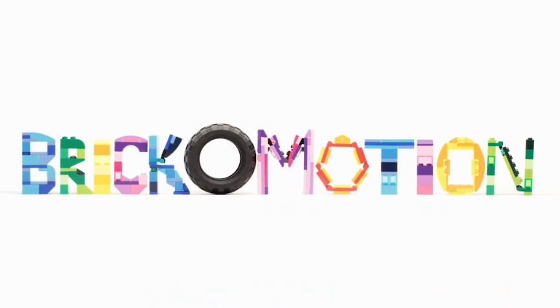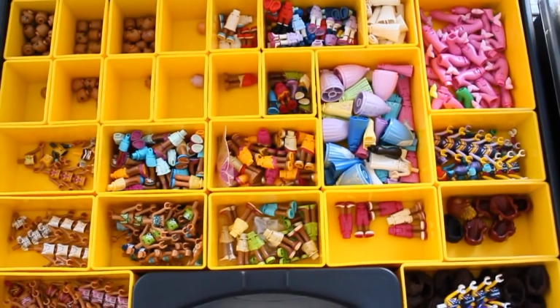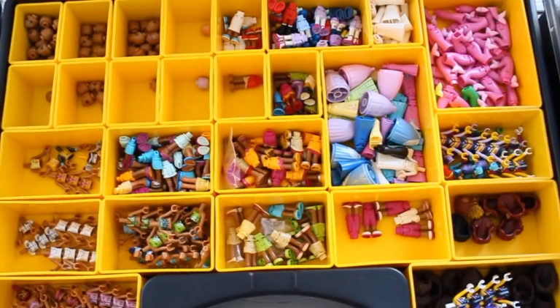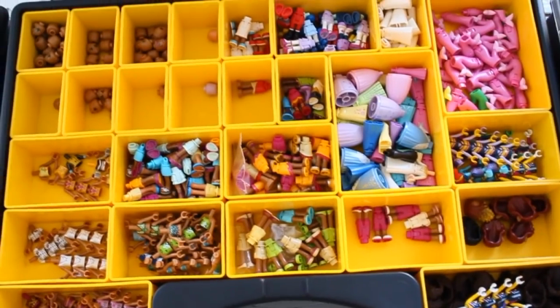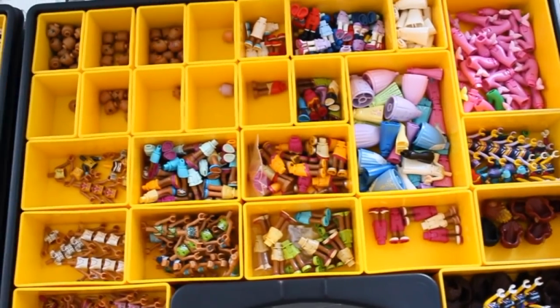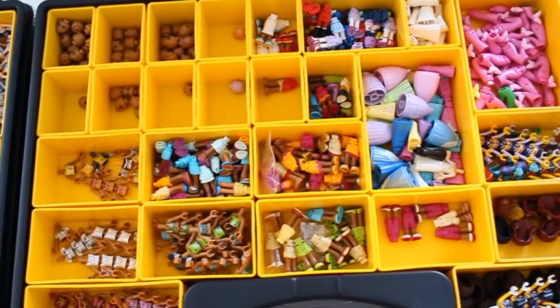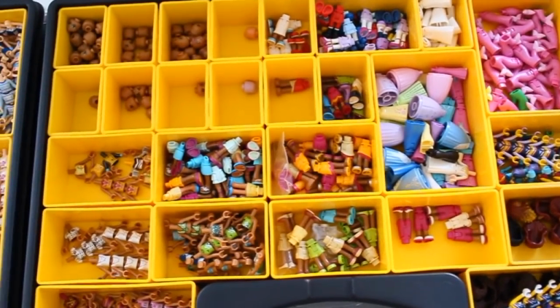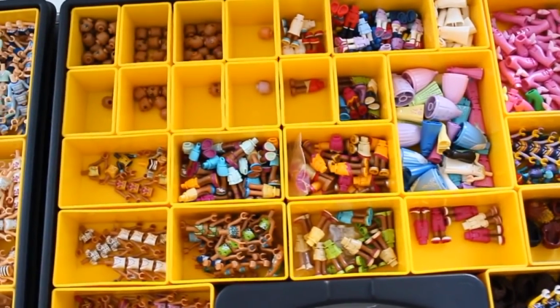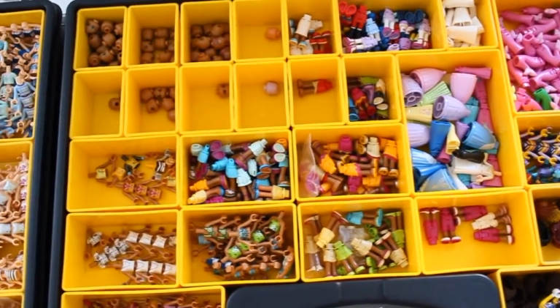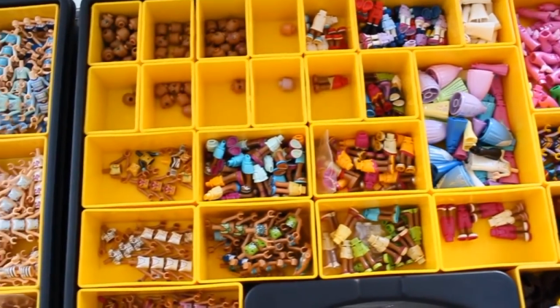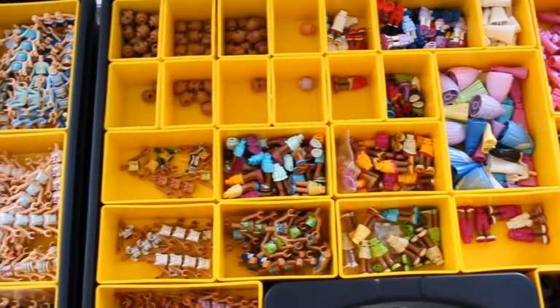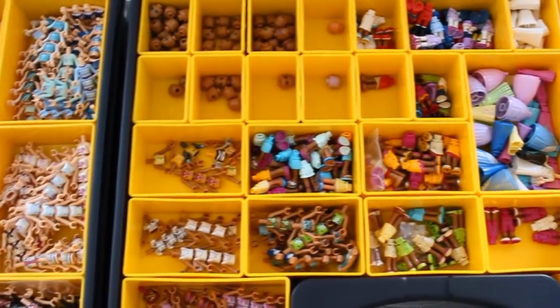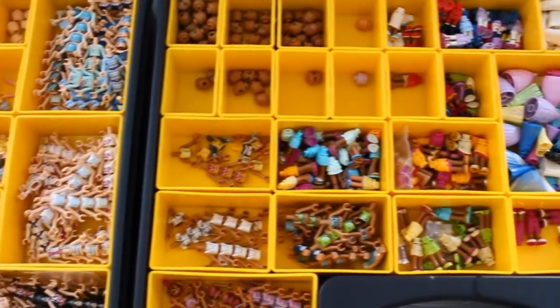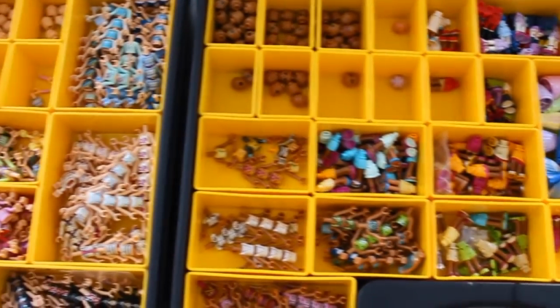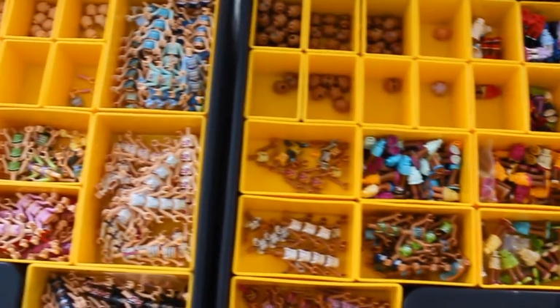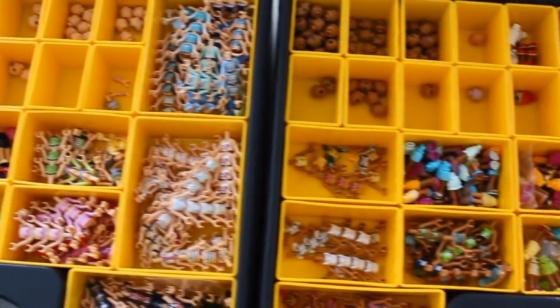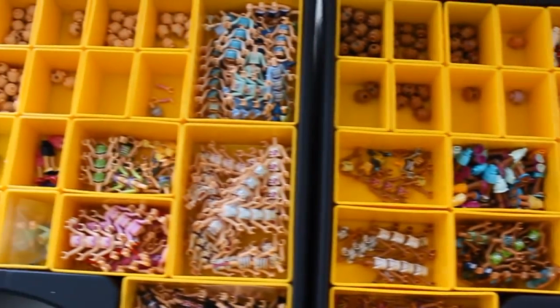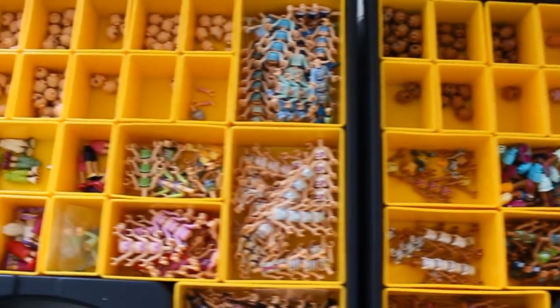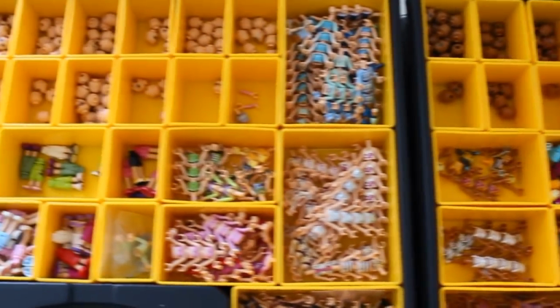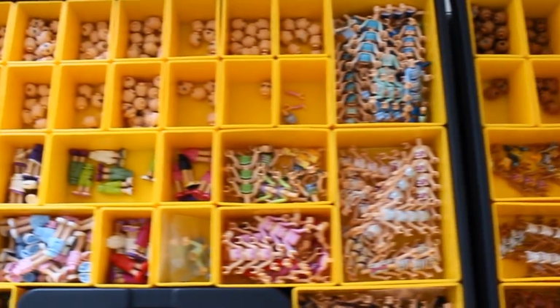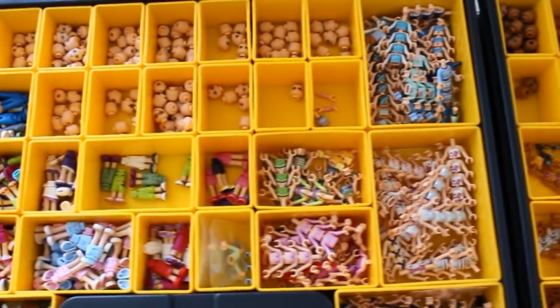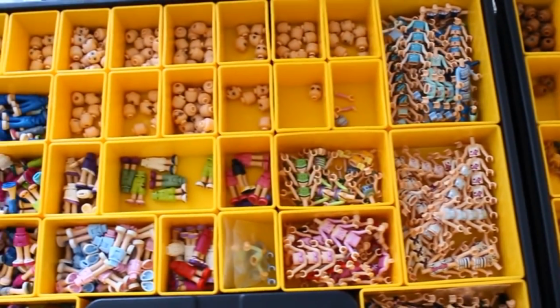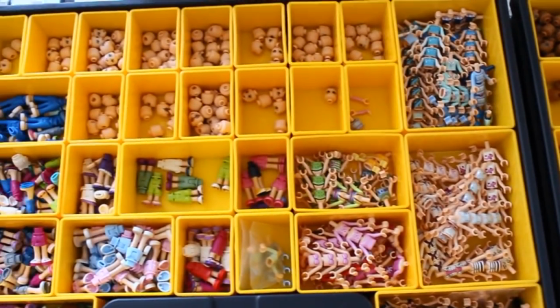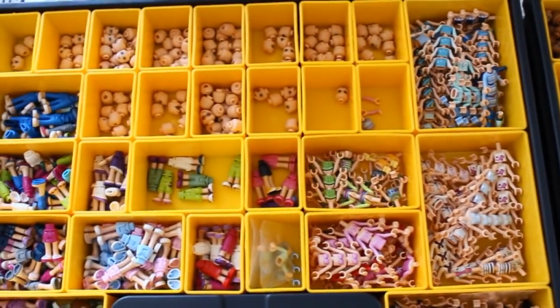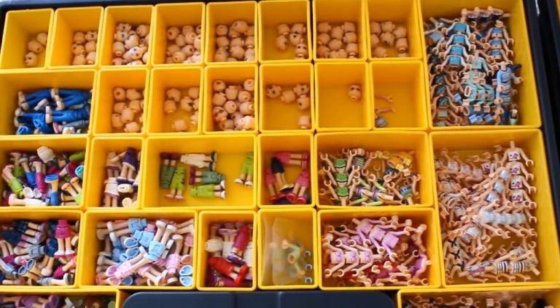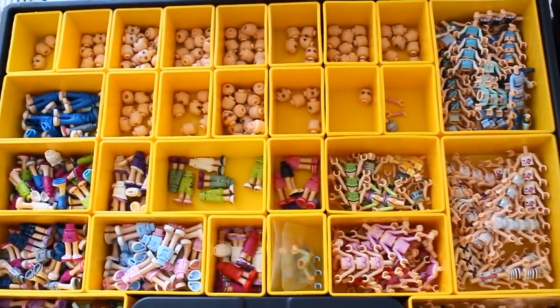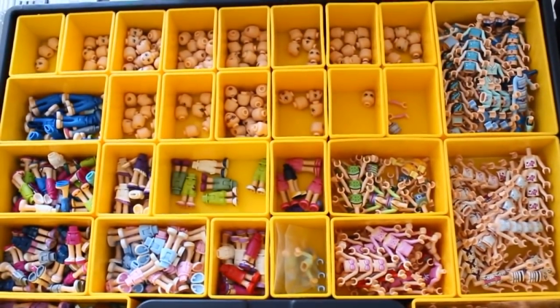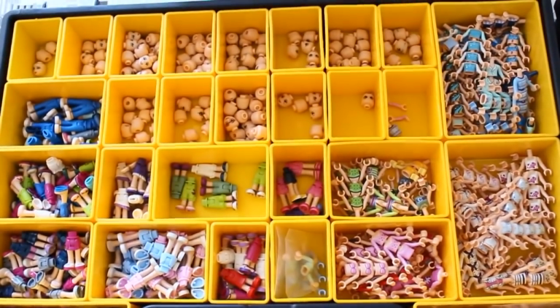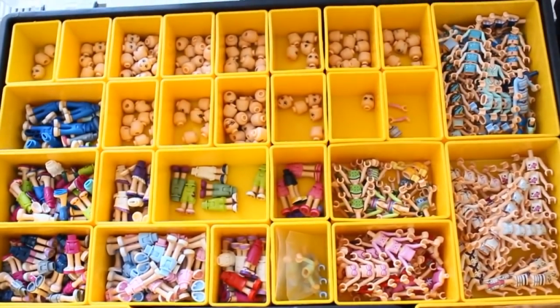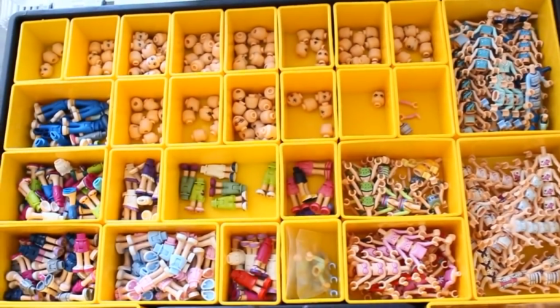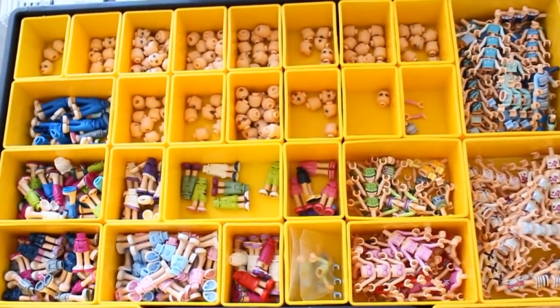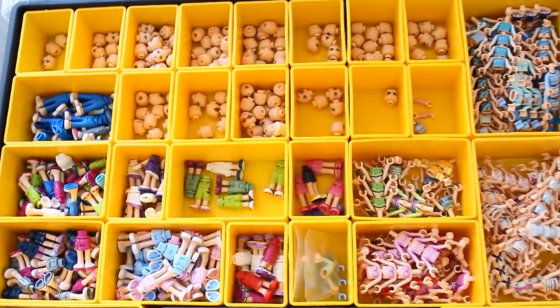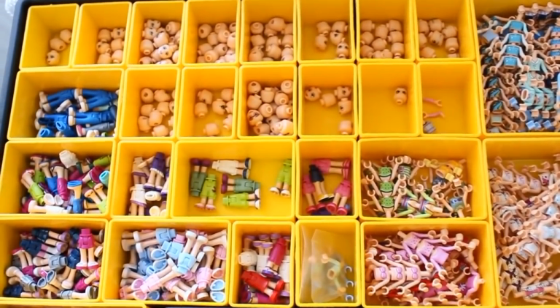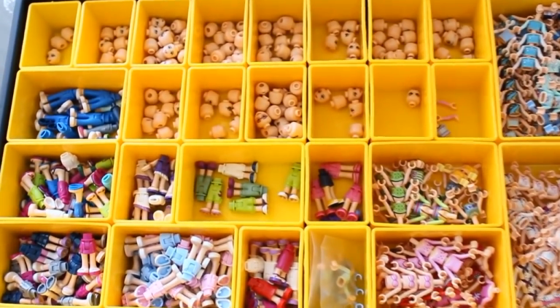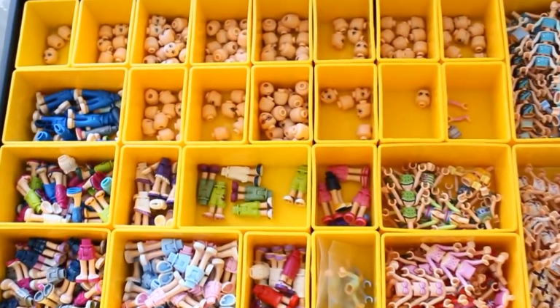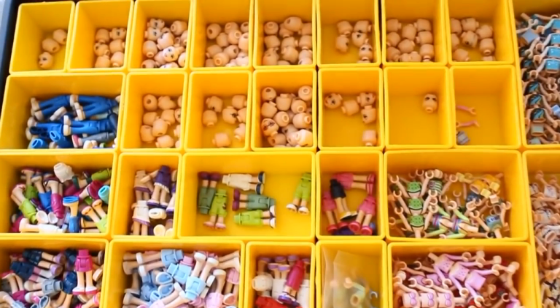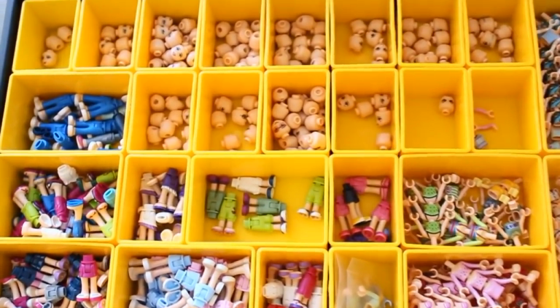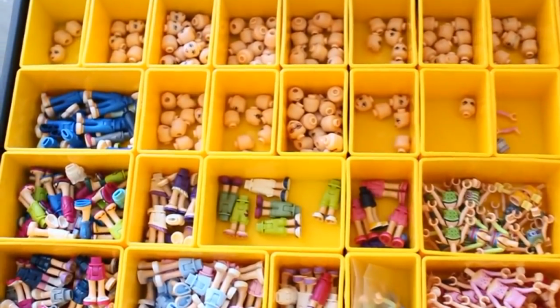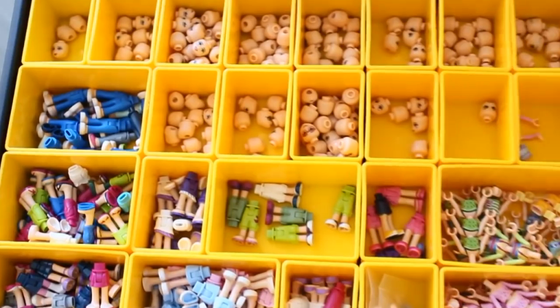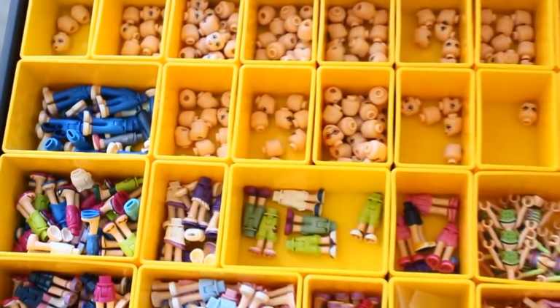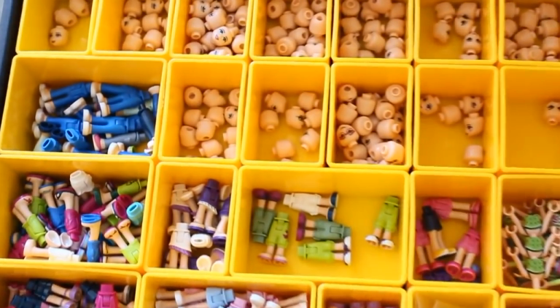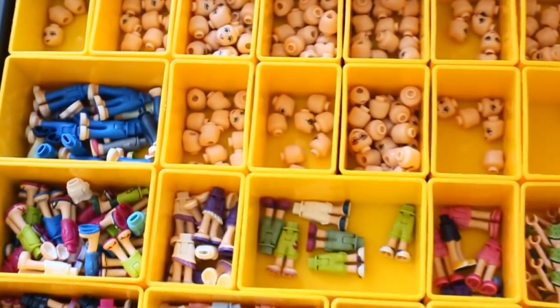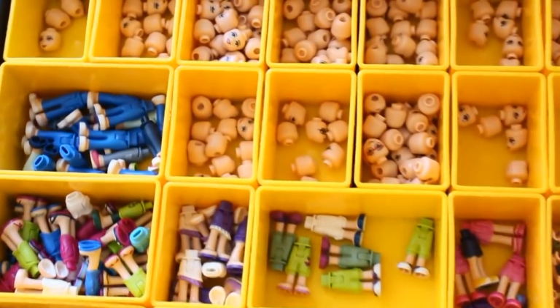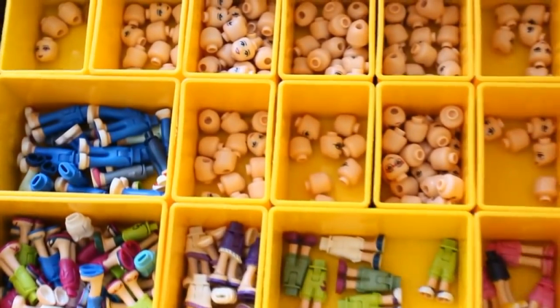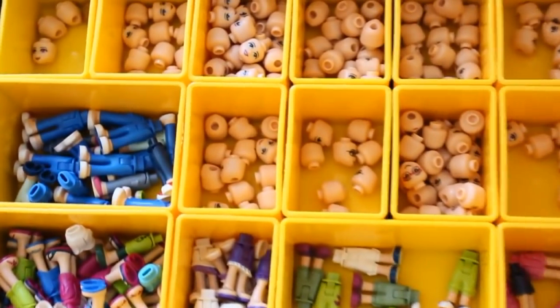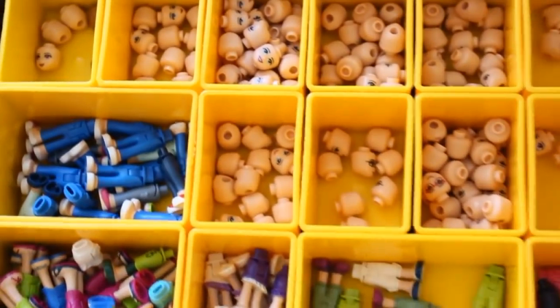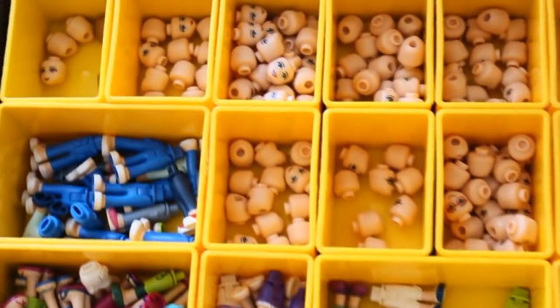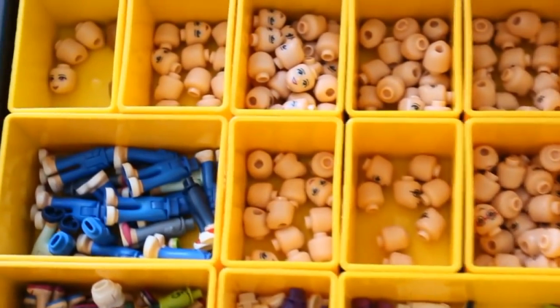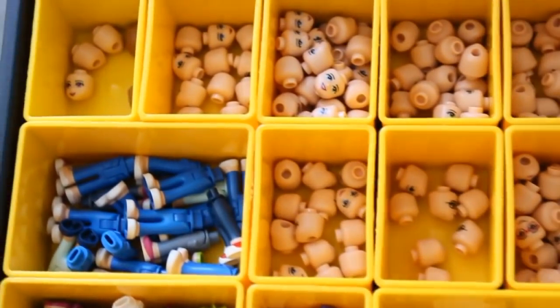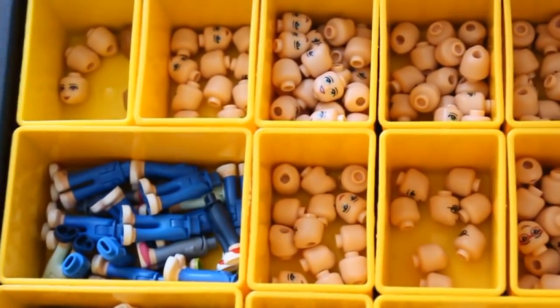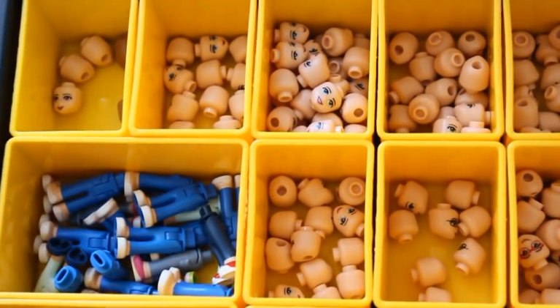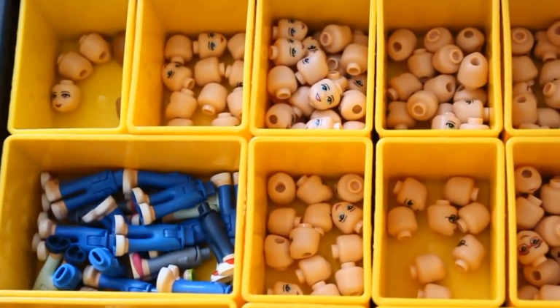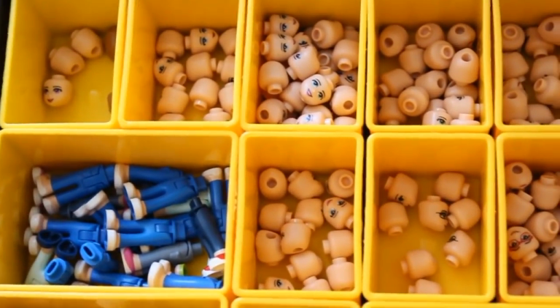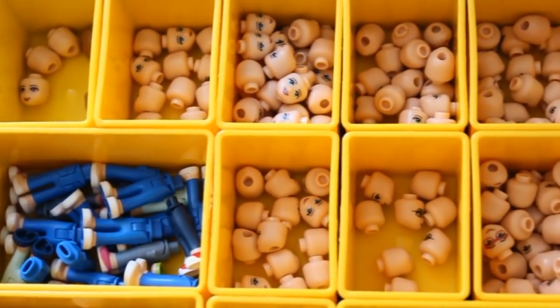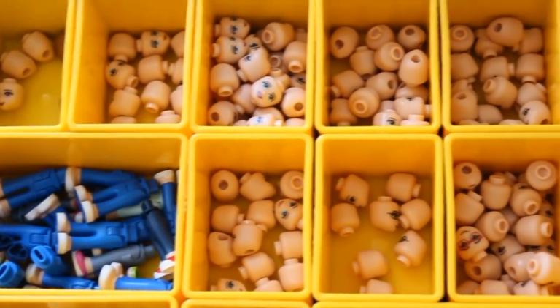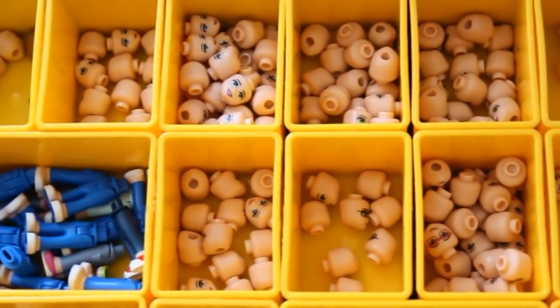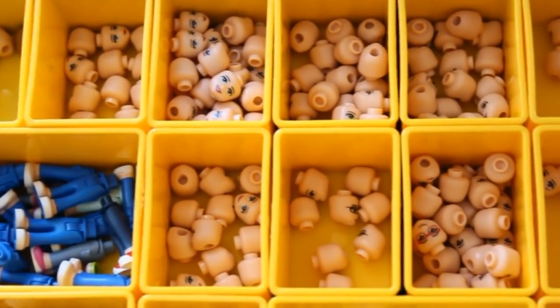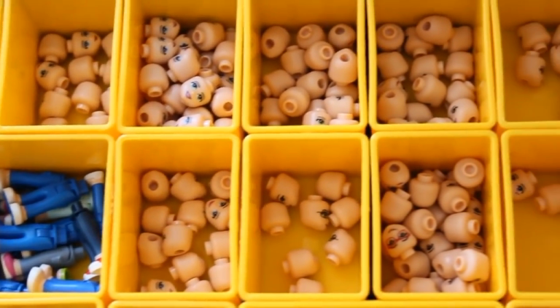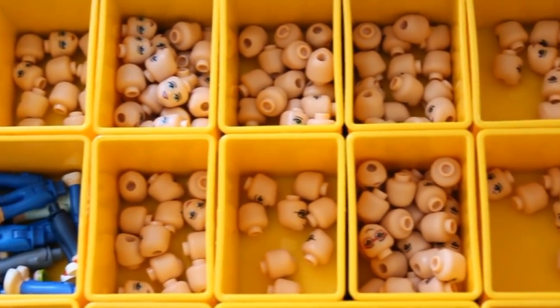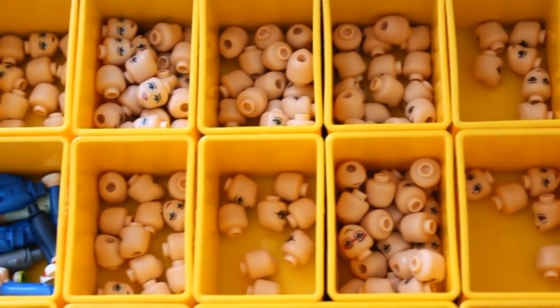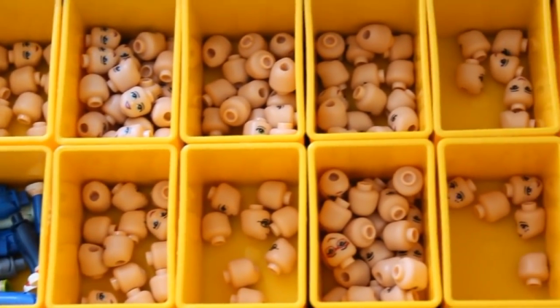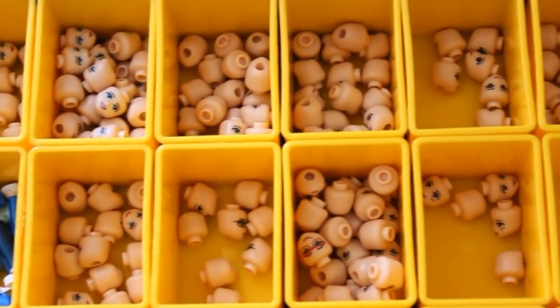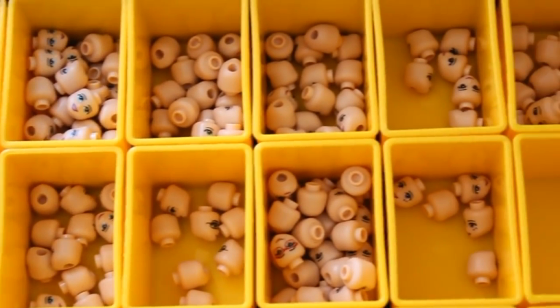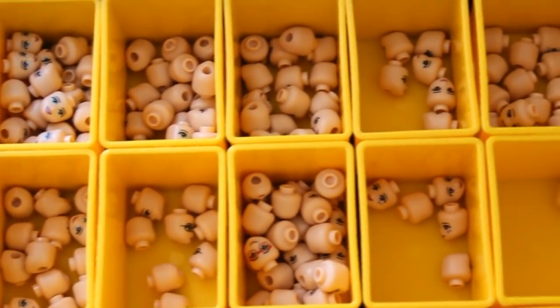Minidolls are mostly female and without glasses, and that's fine, as it reflects their target demographic.